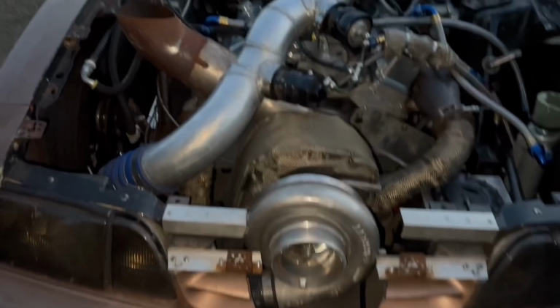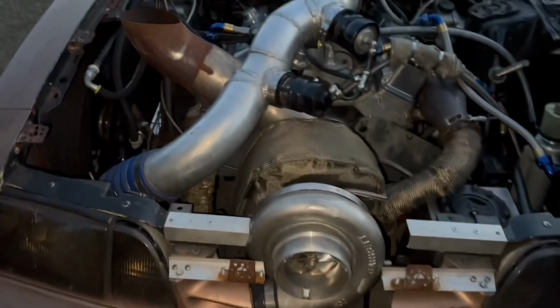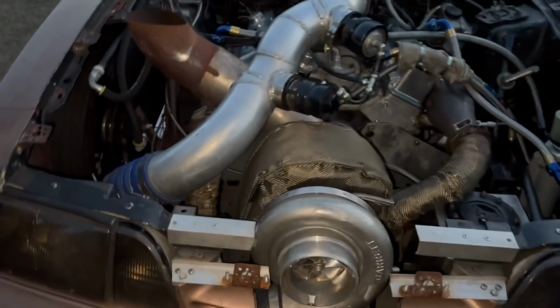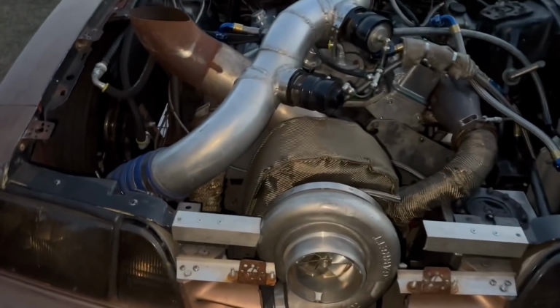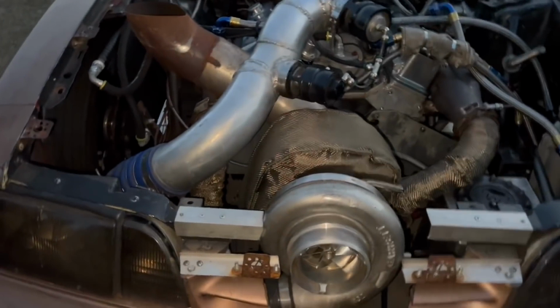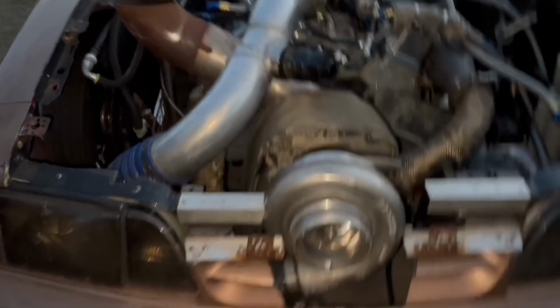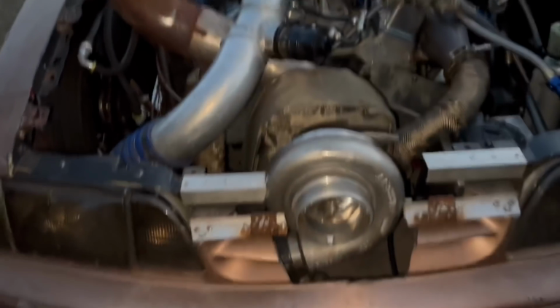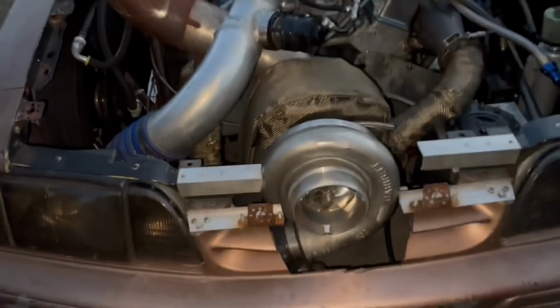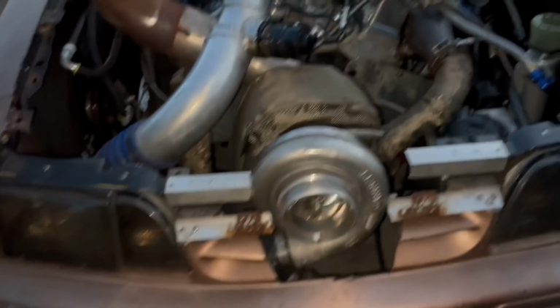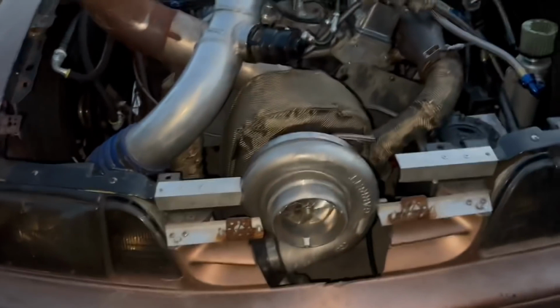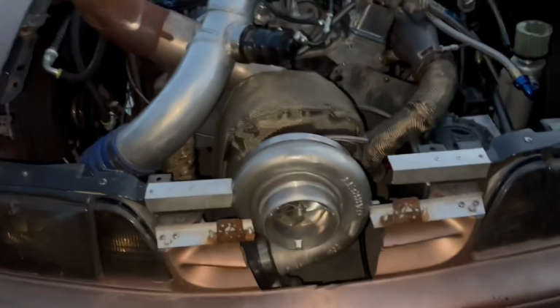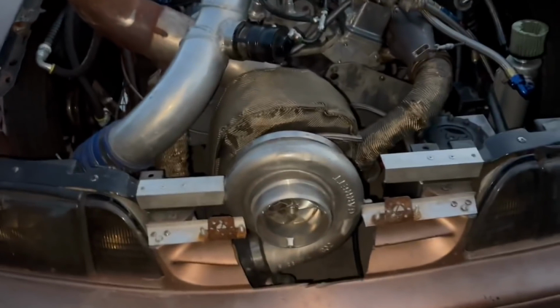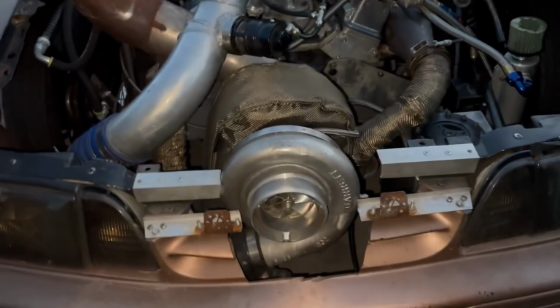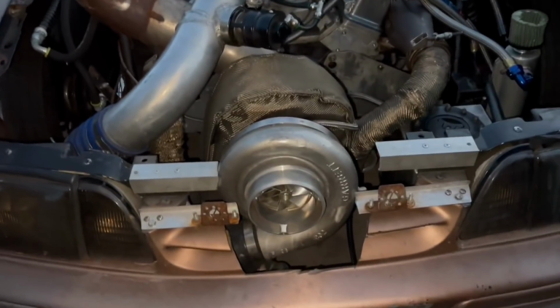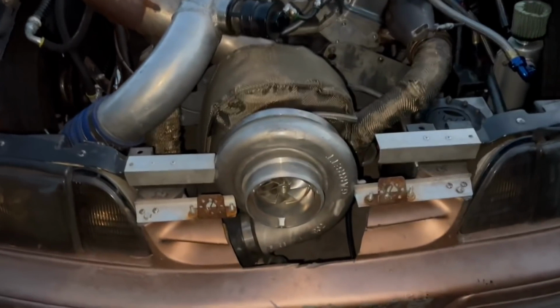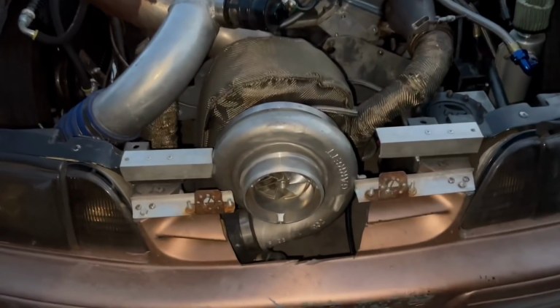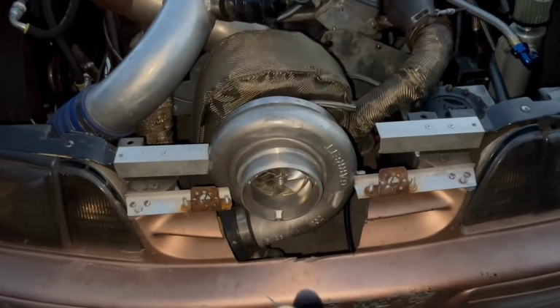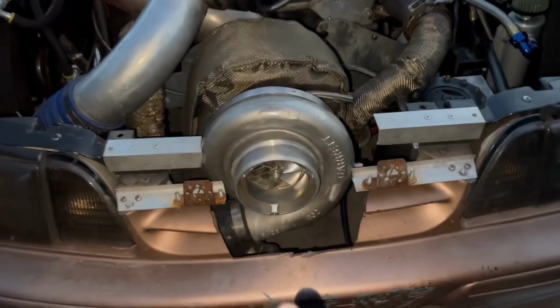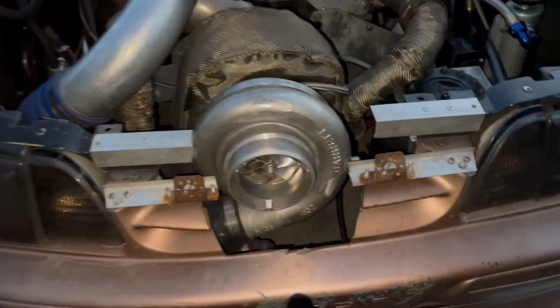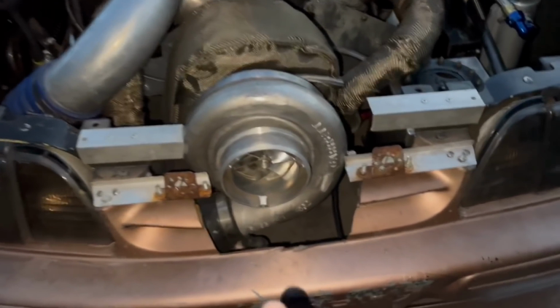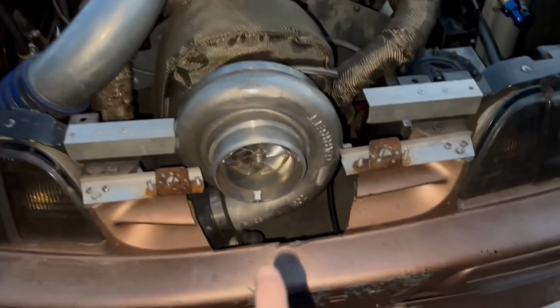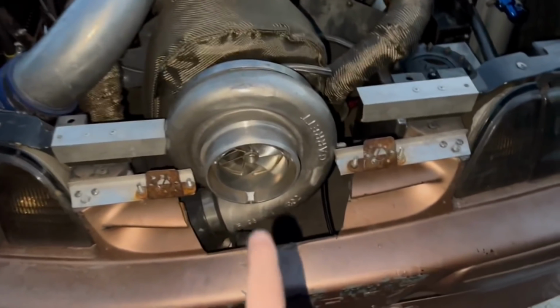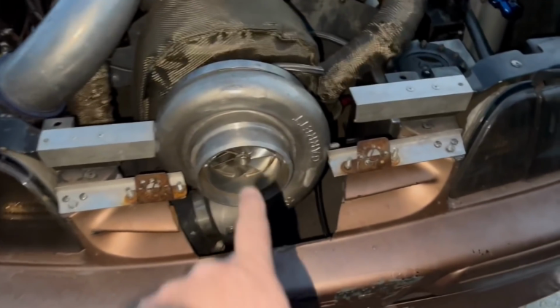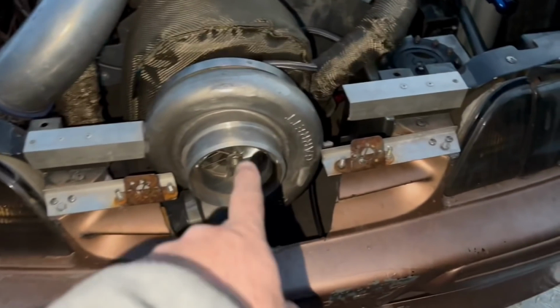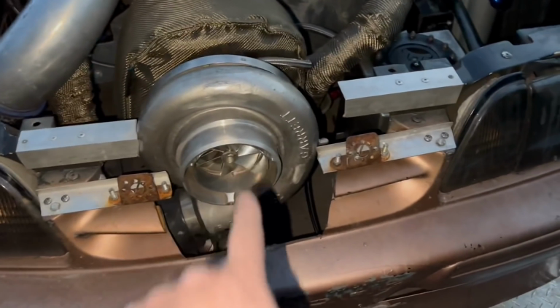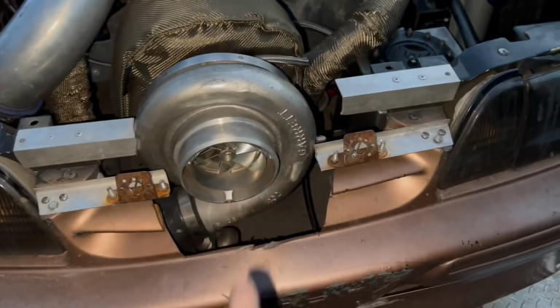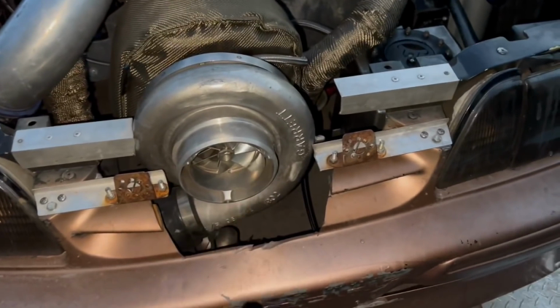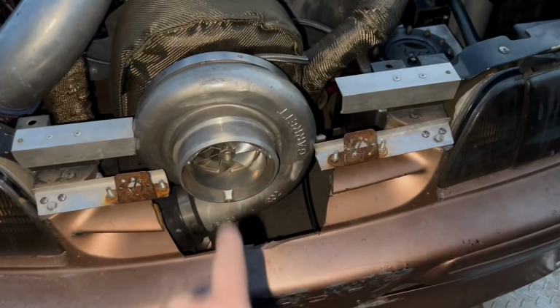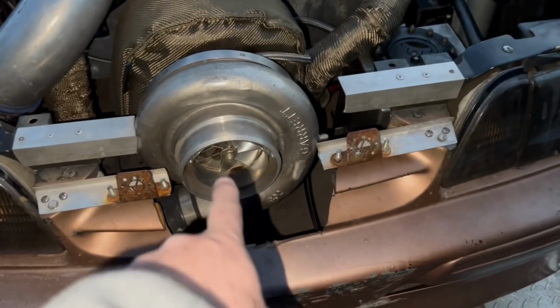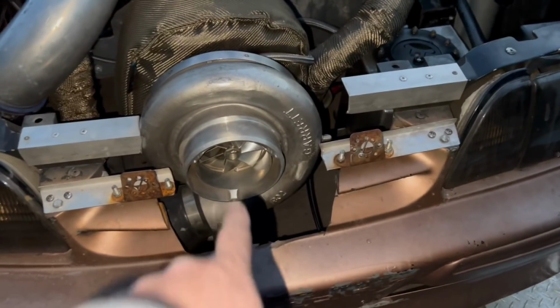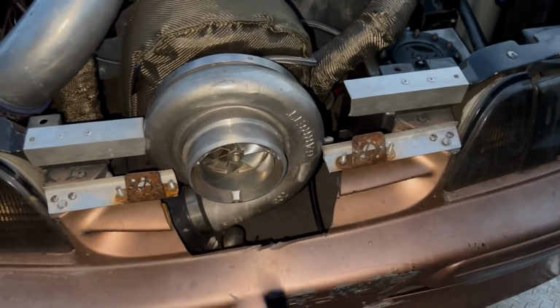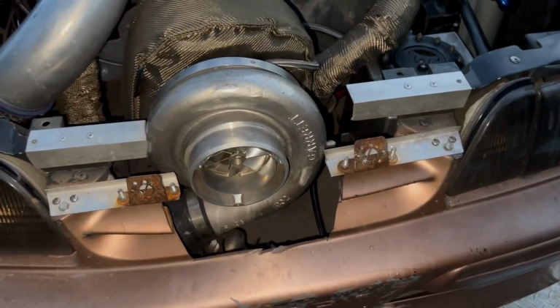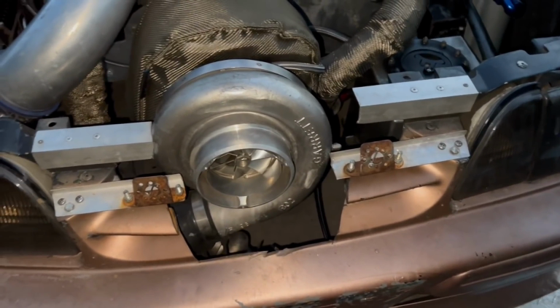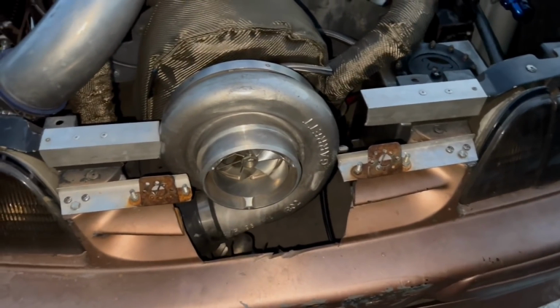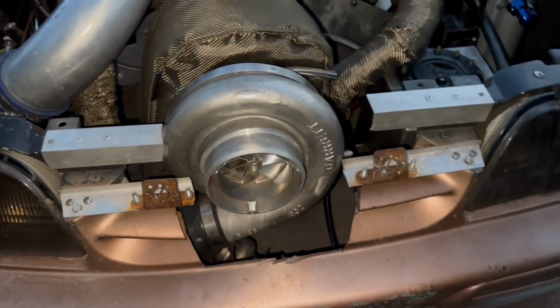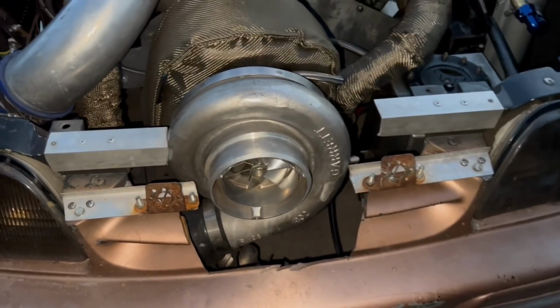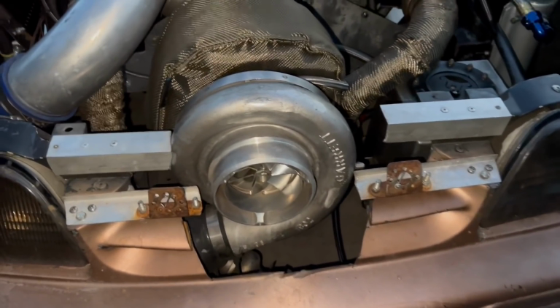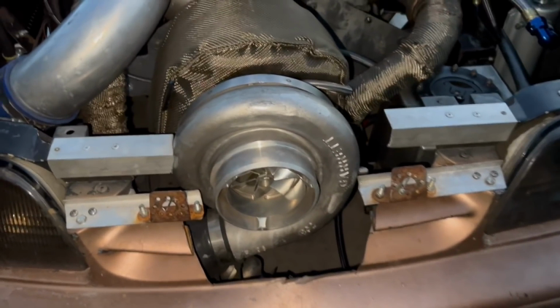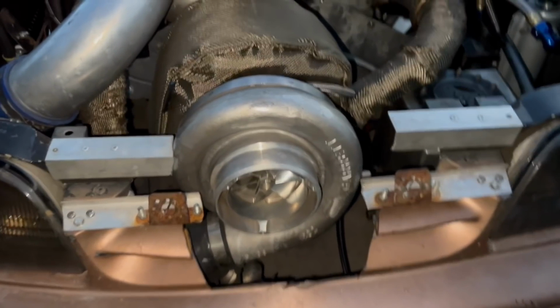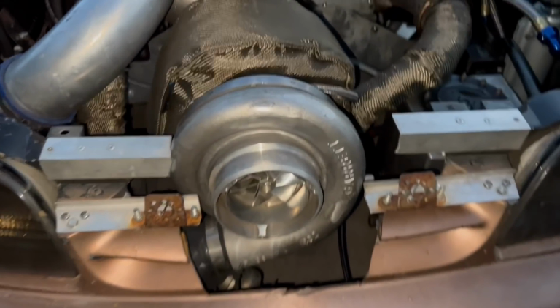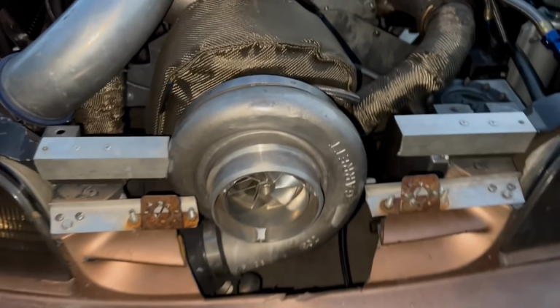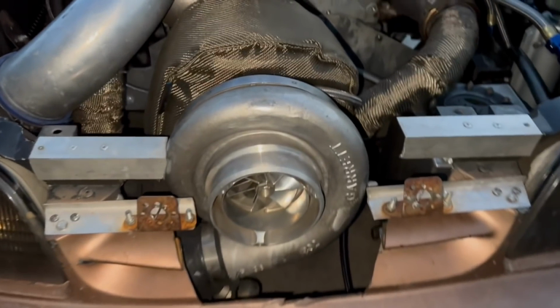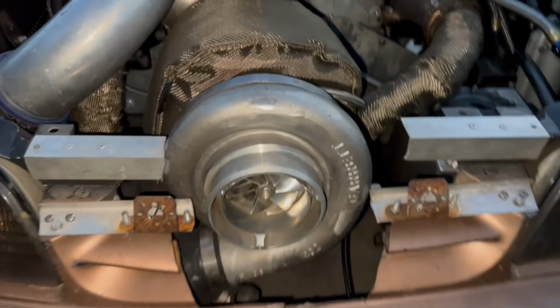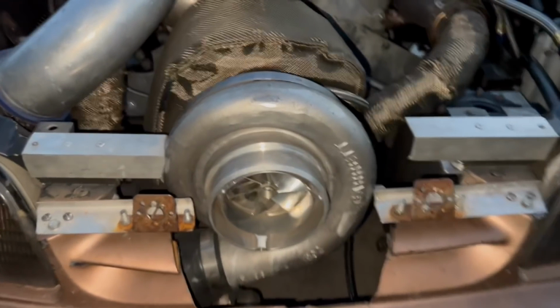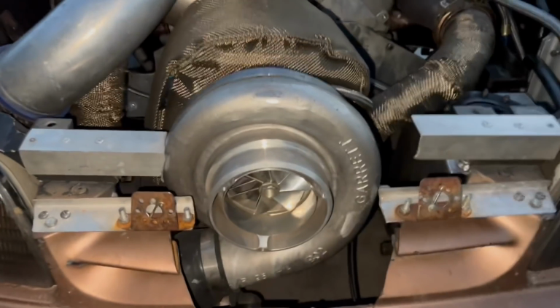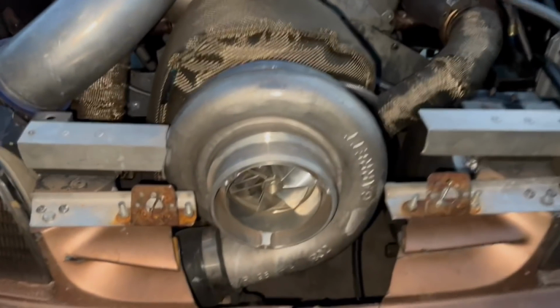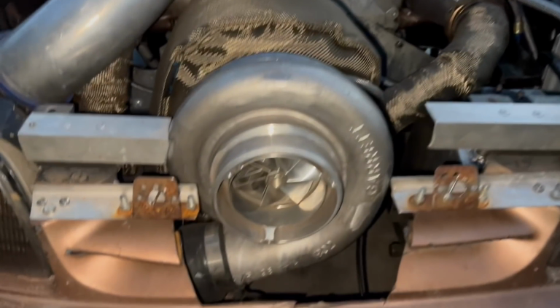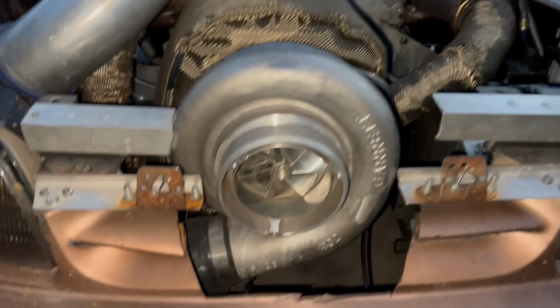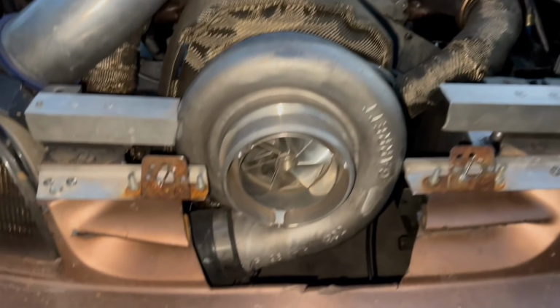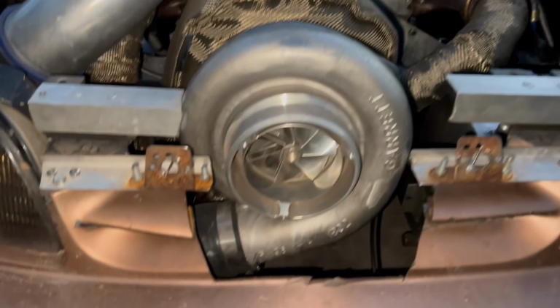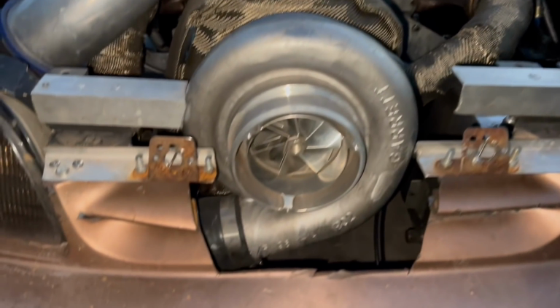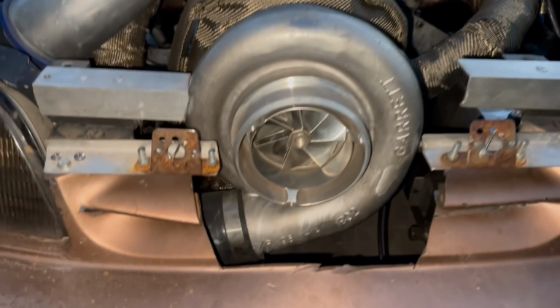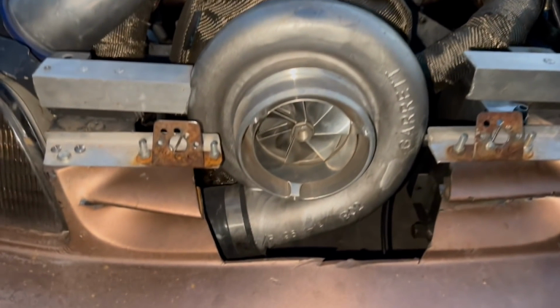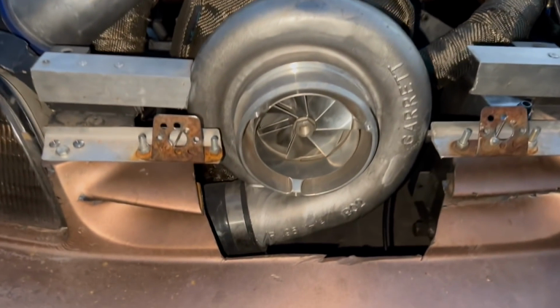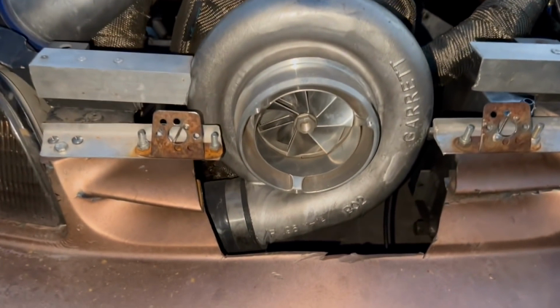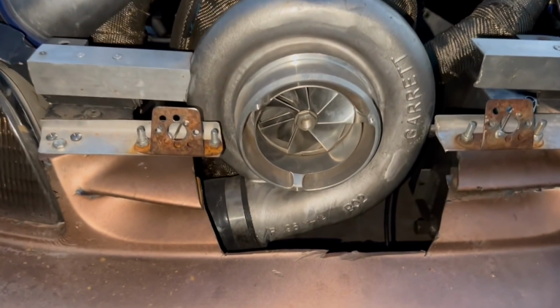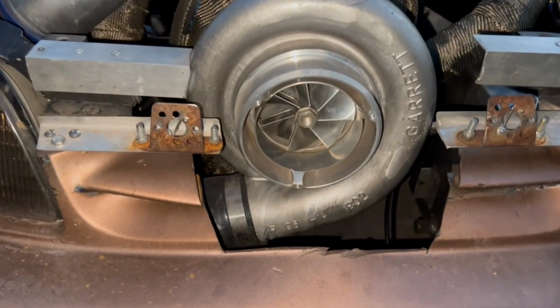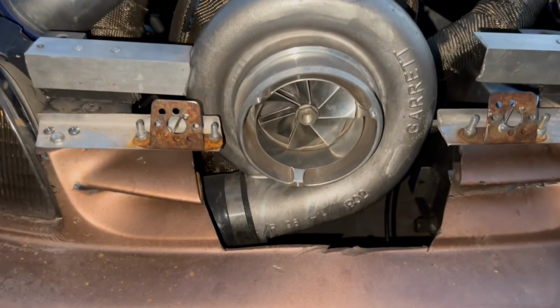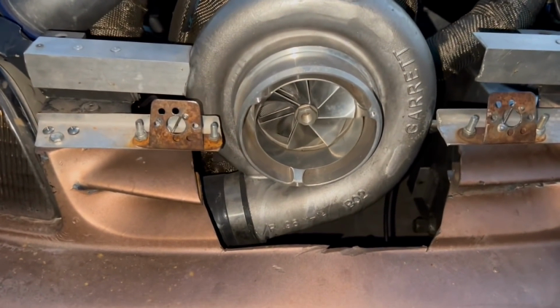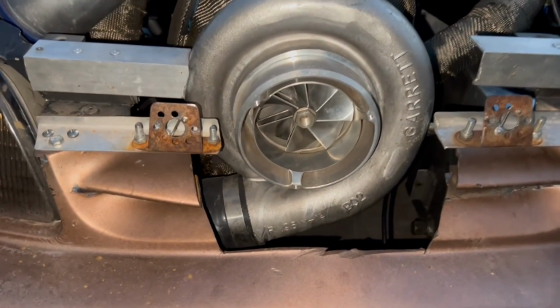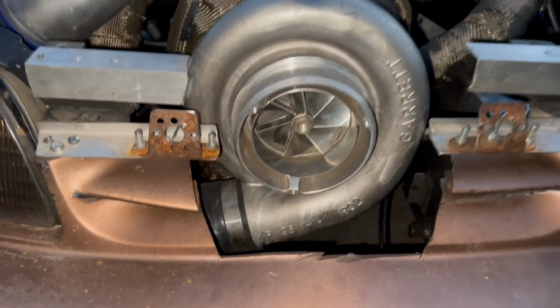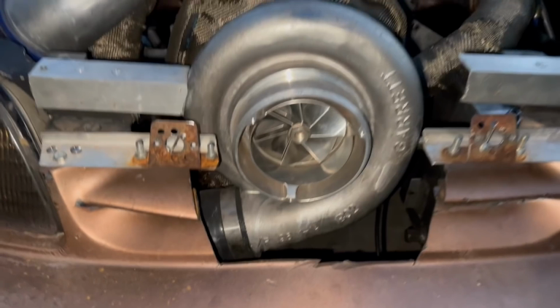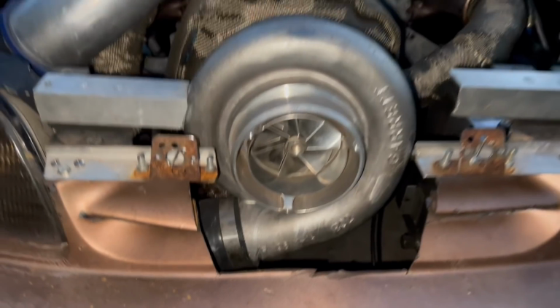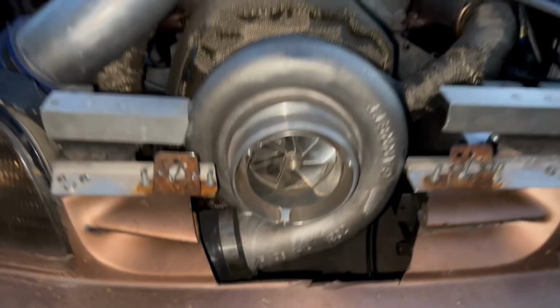So today I wanted to see if you could visually see the air getting sucked into the turbo. So we got a smoke machine. Check this out.